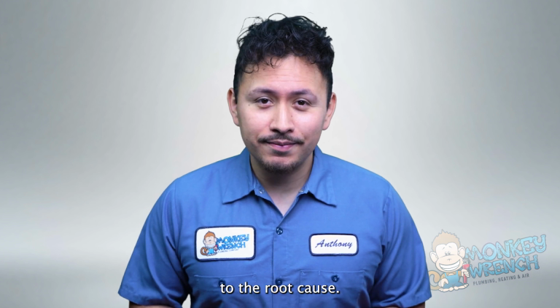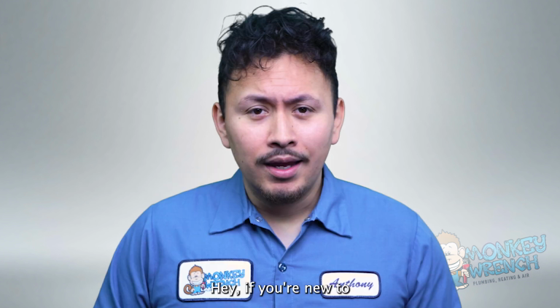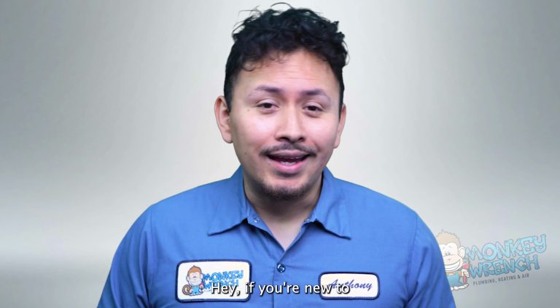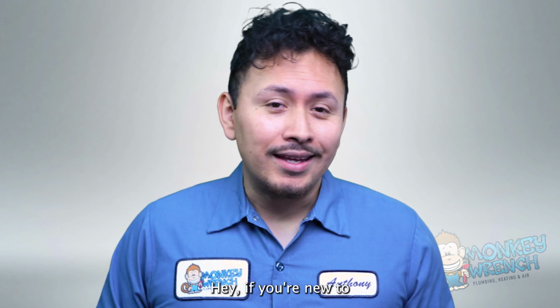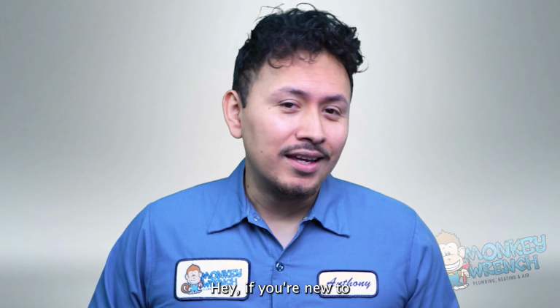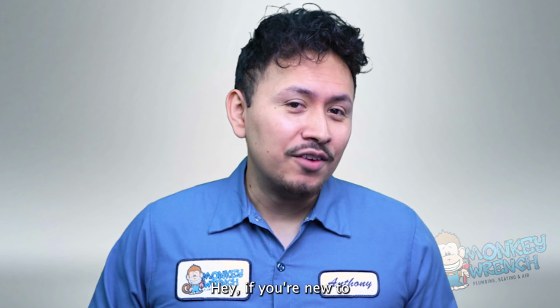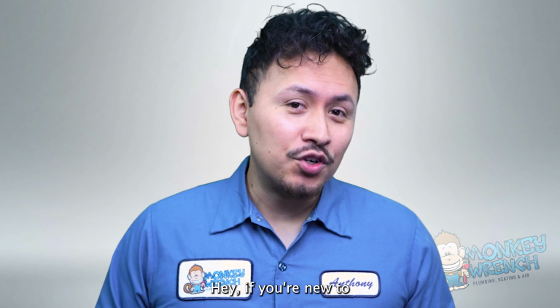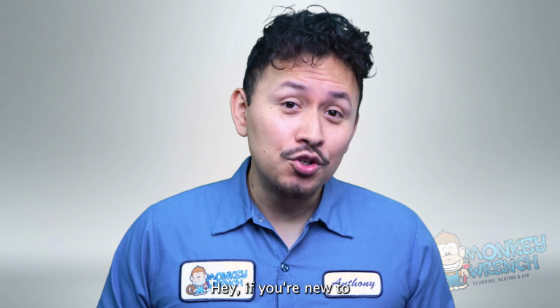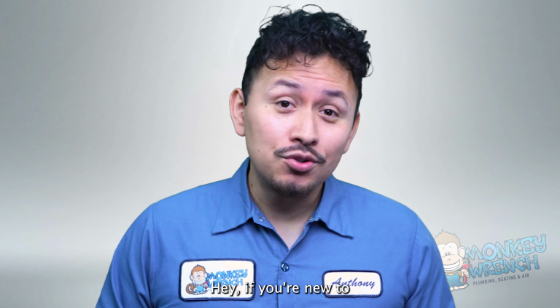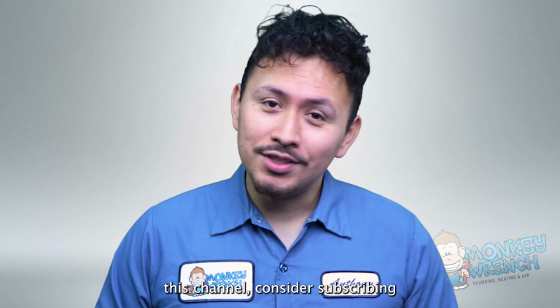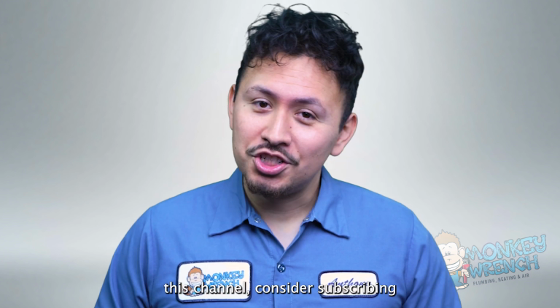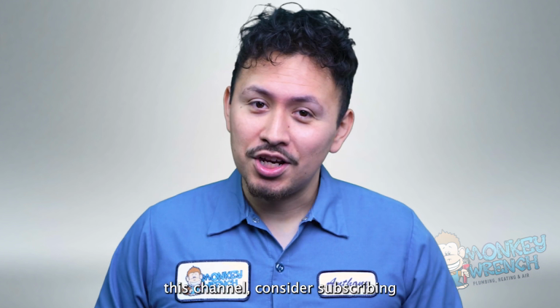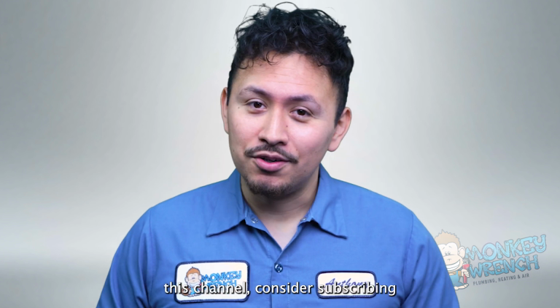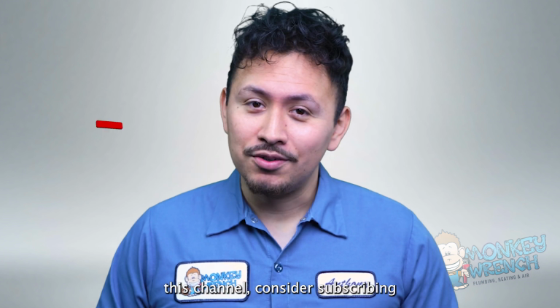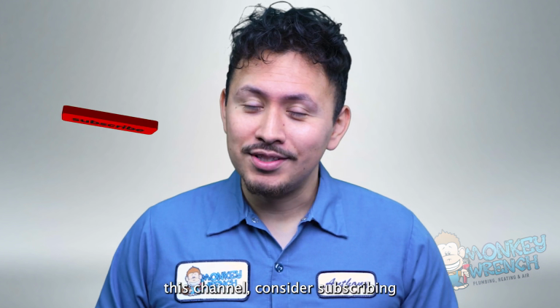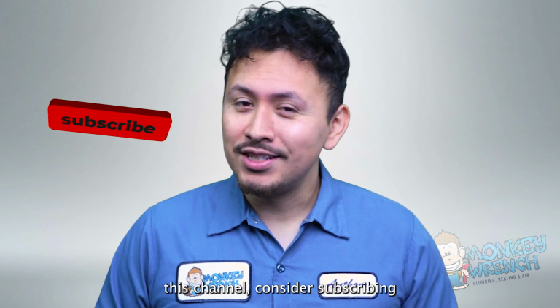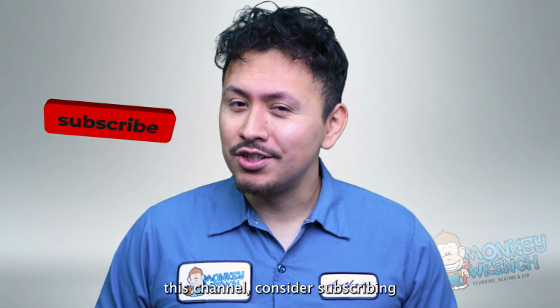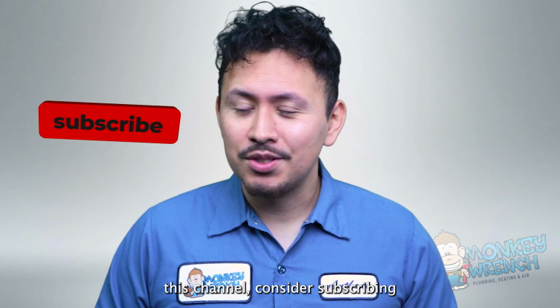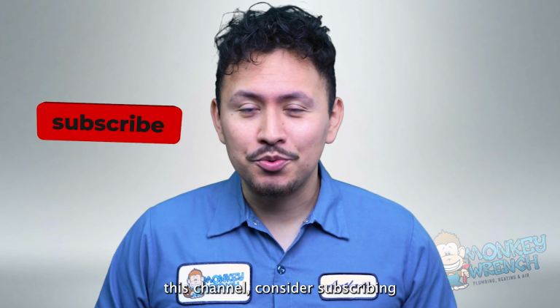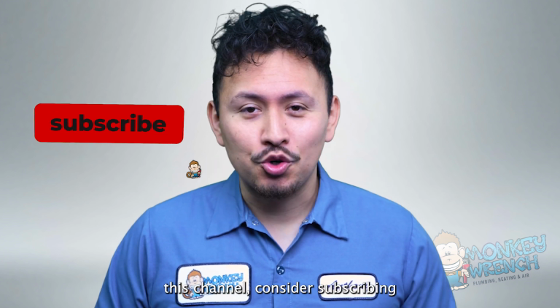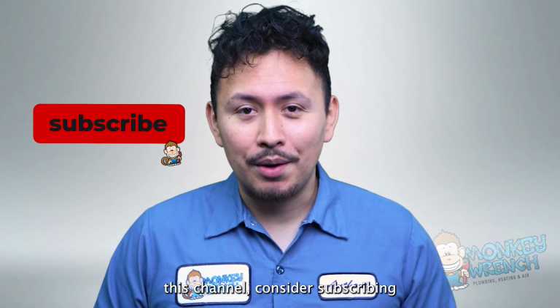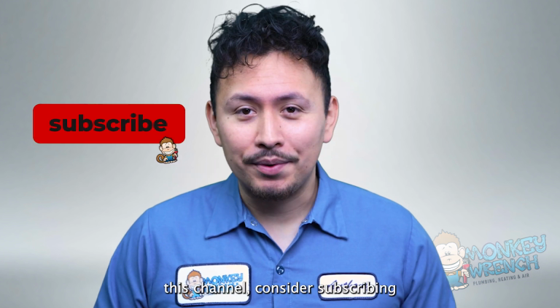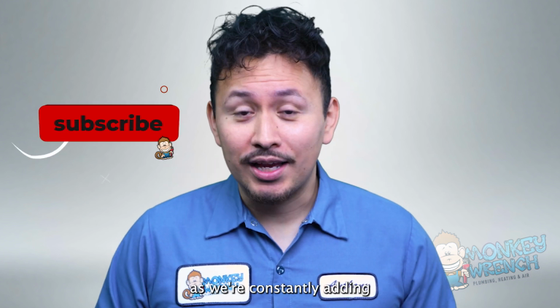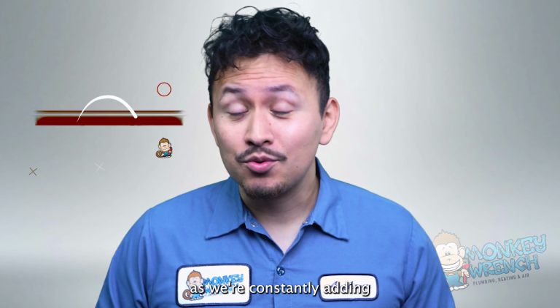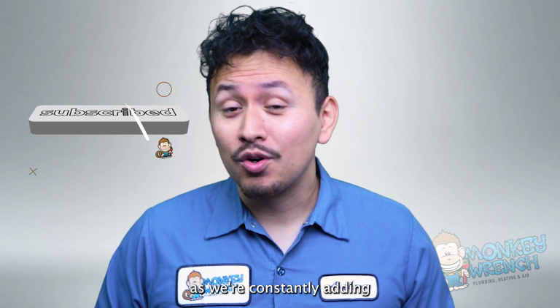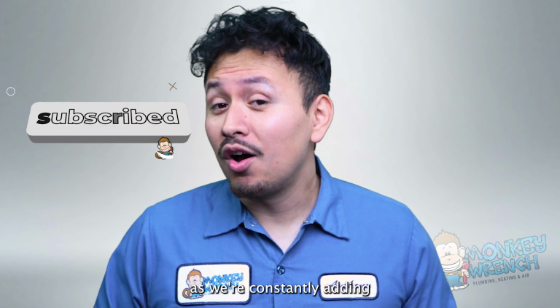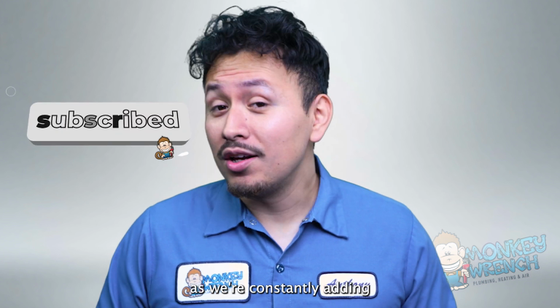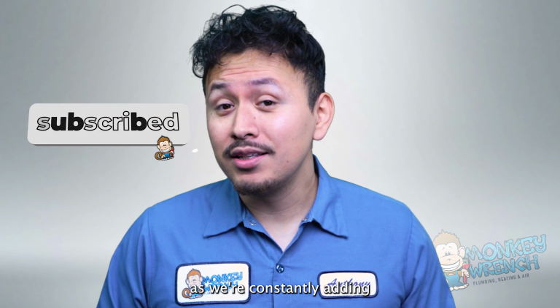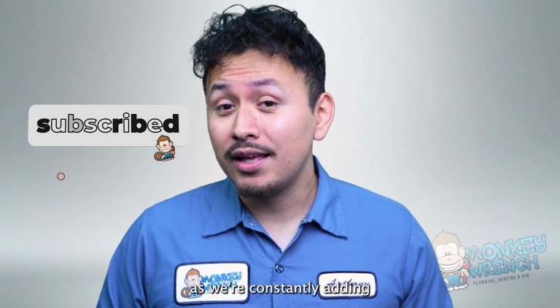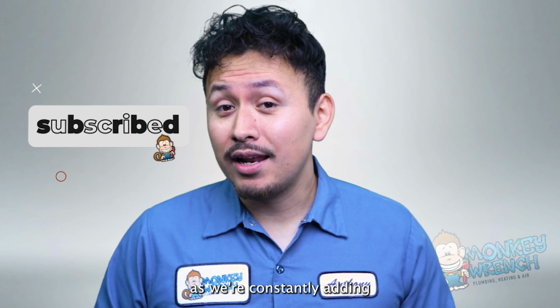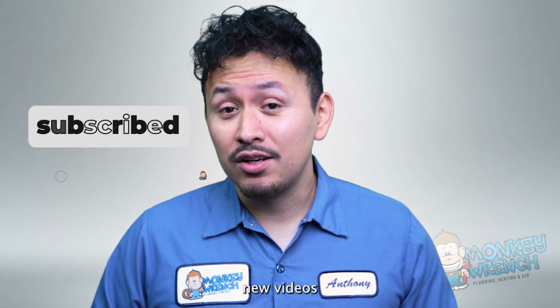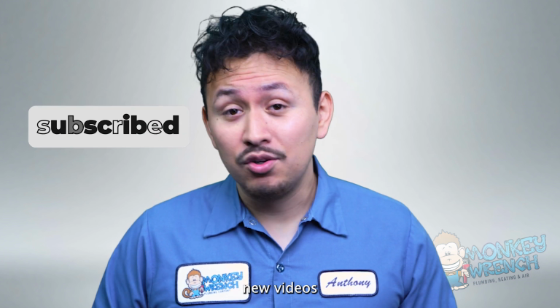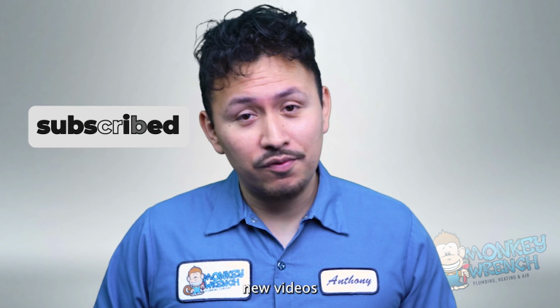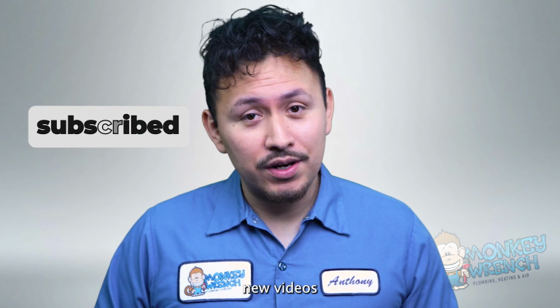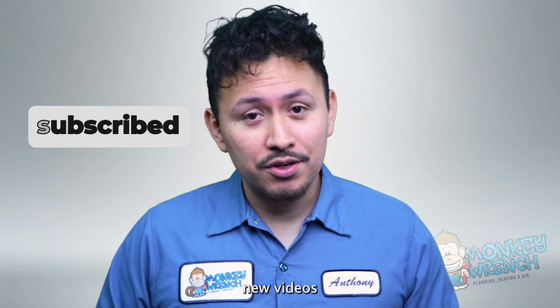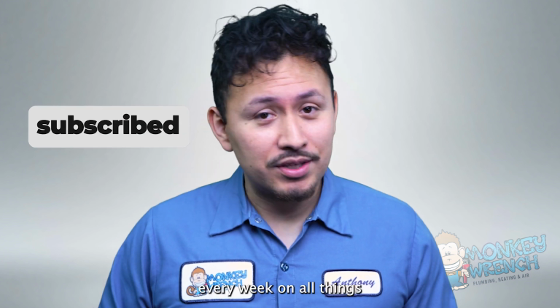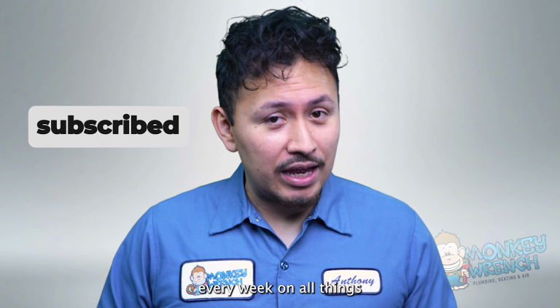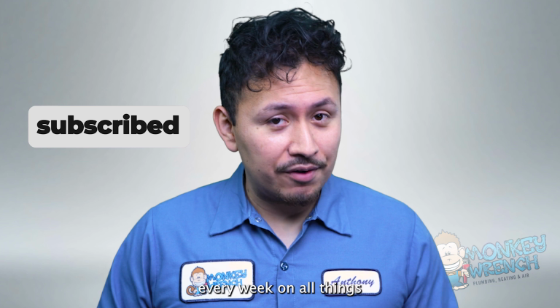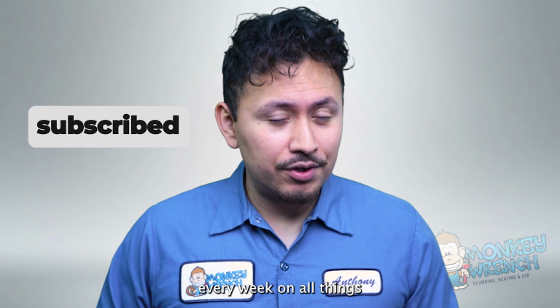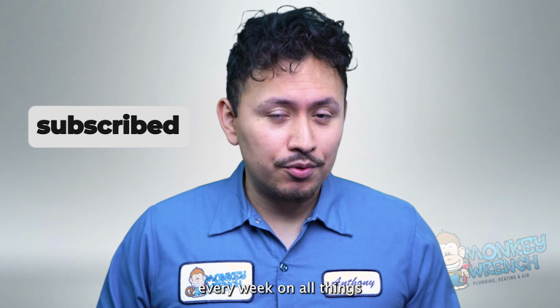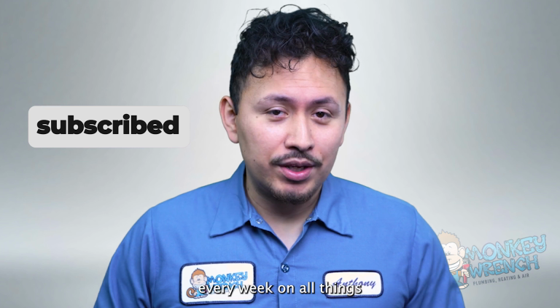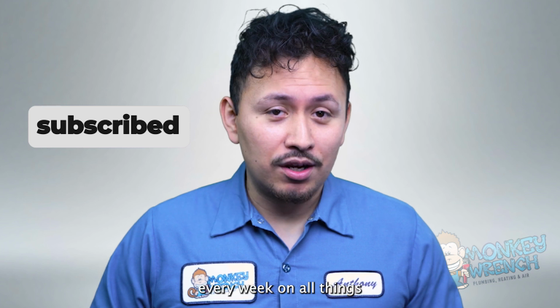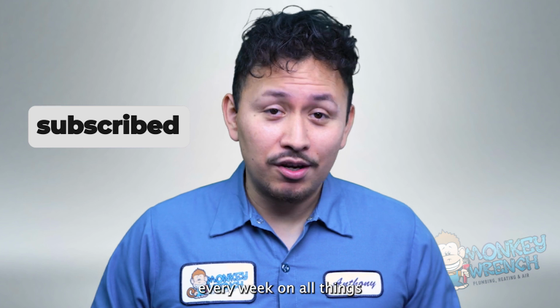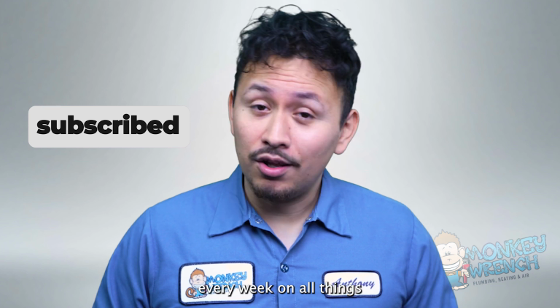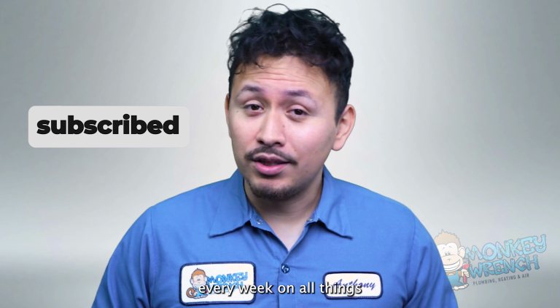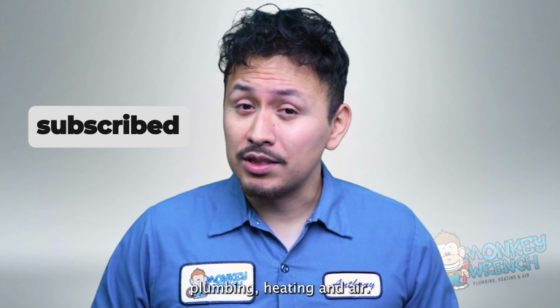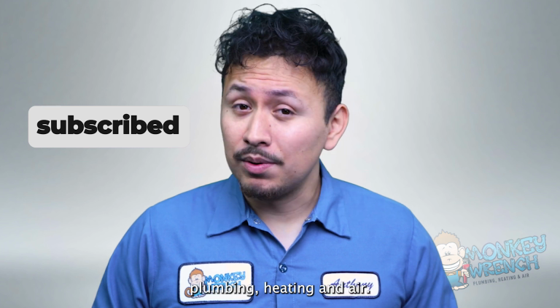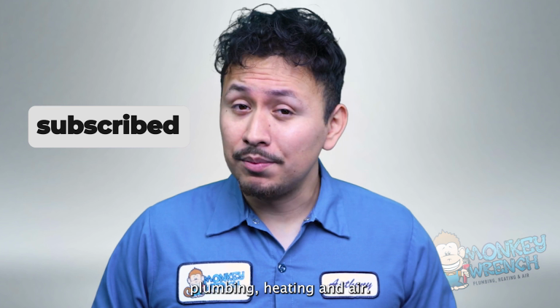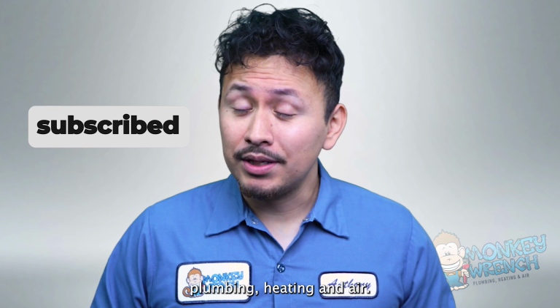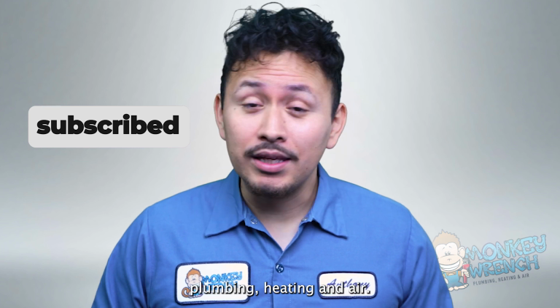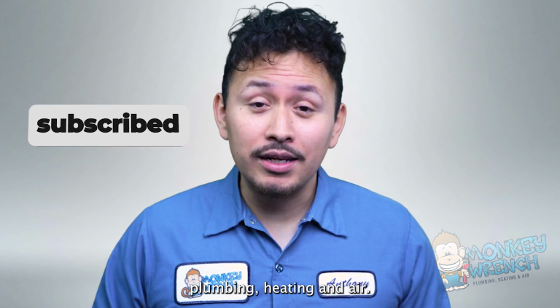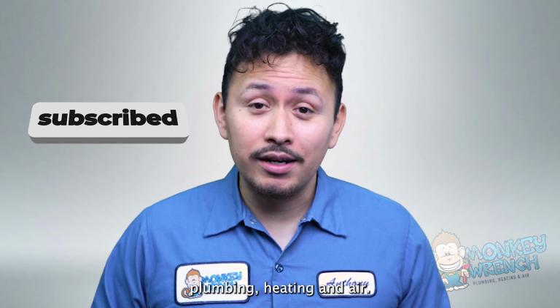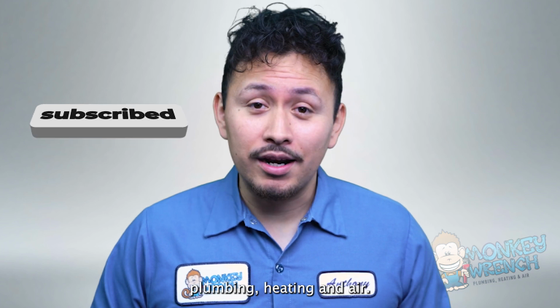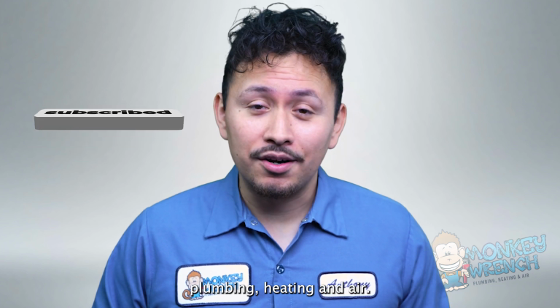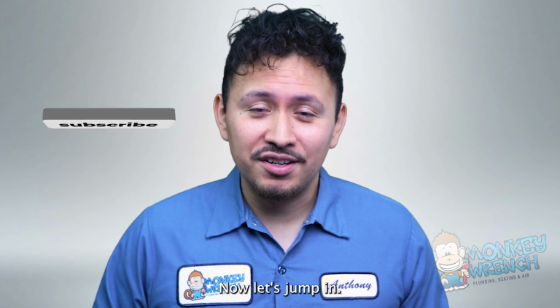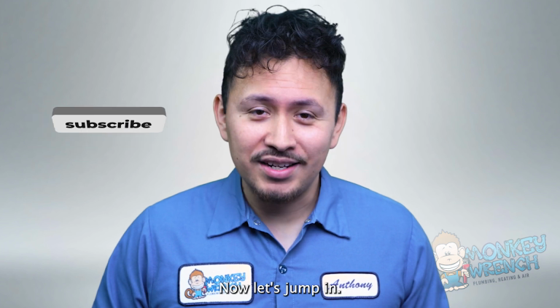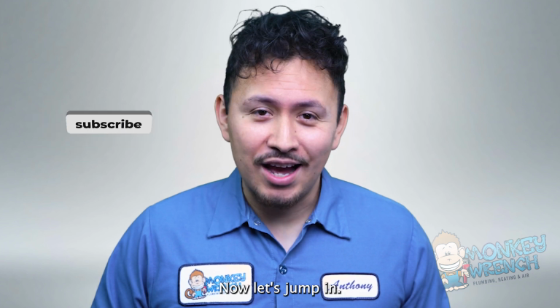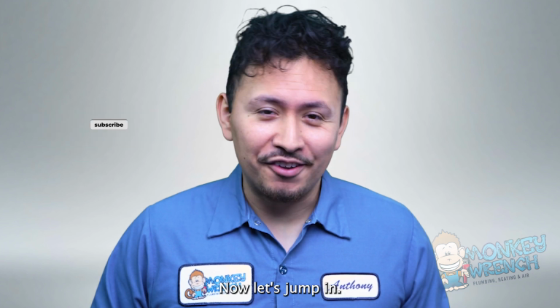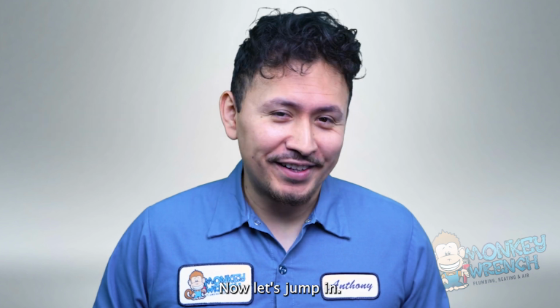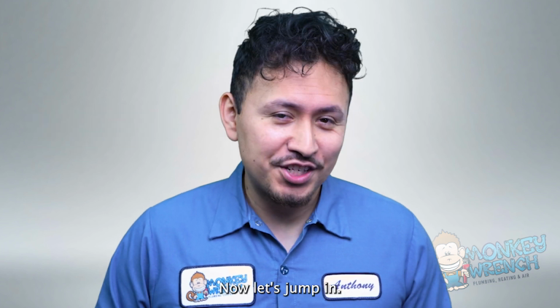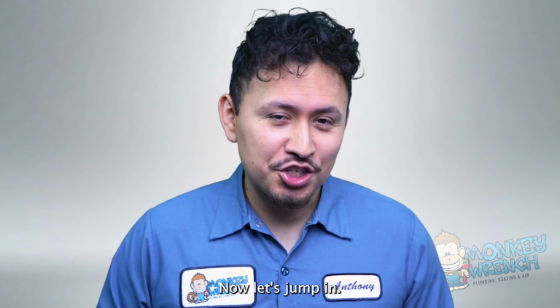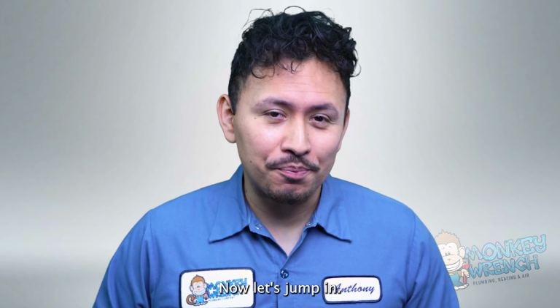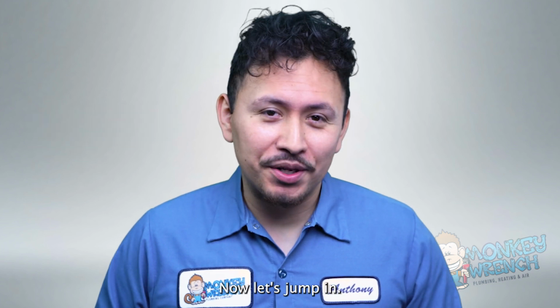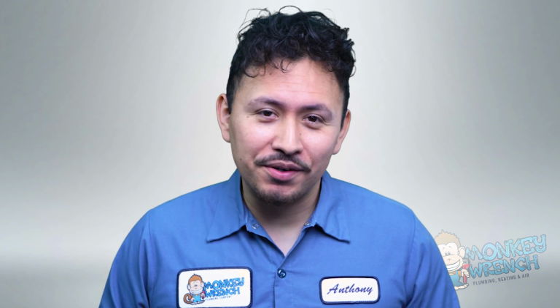If you're new to this channel, consider subscribing as we're constantly adding new videos every week on all things plumbing, heating, and air. Now let's jump in.